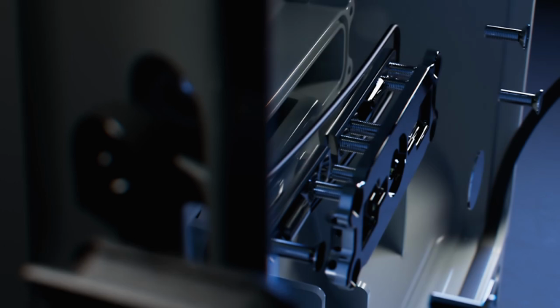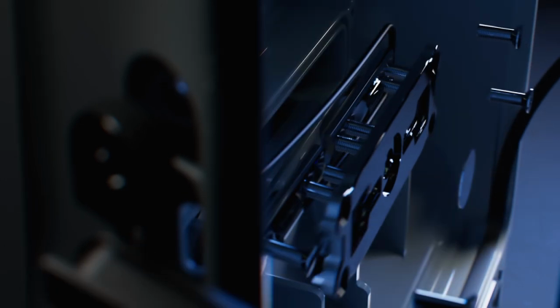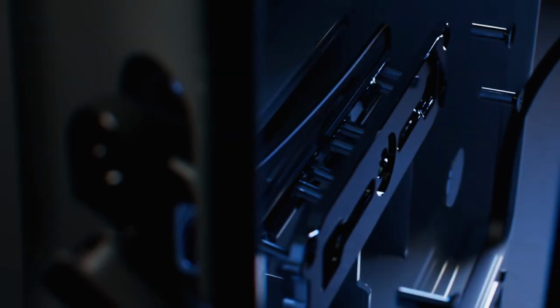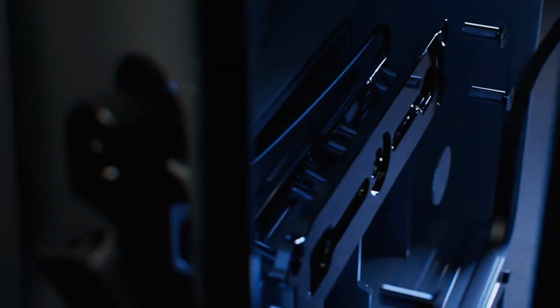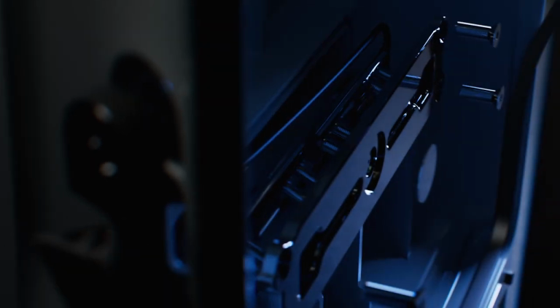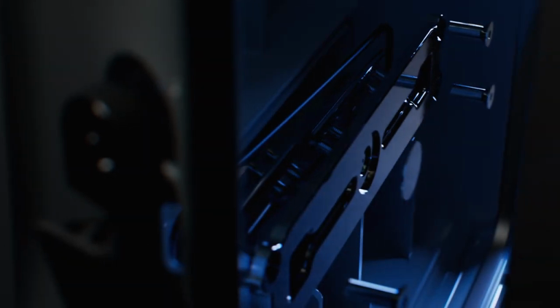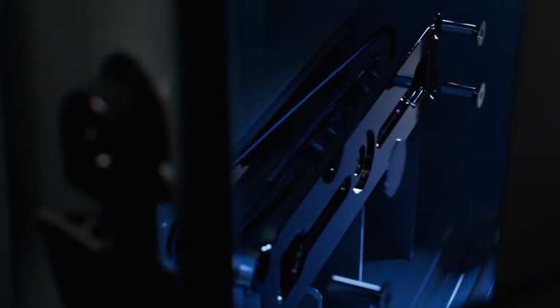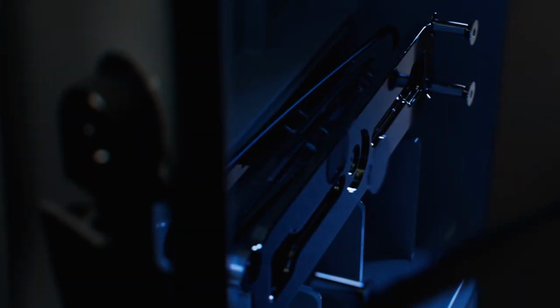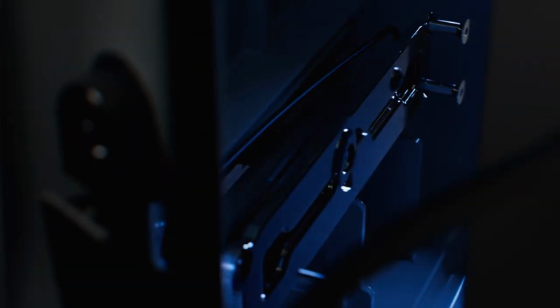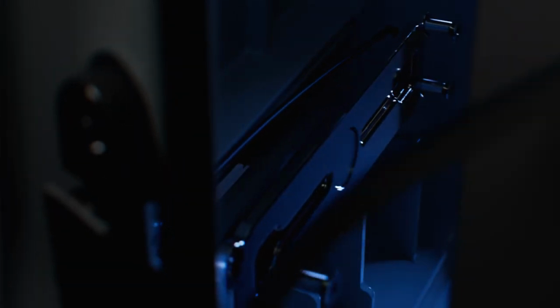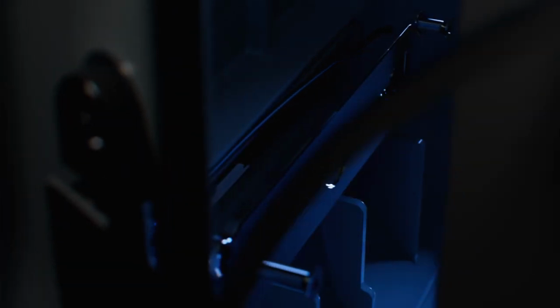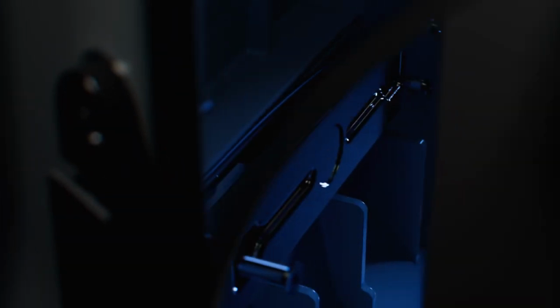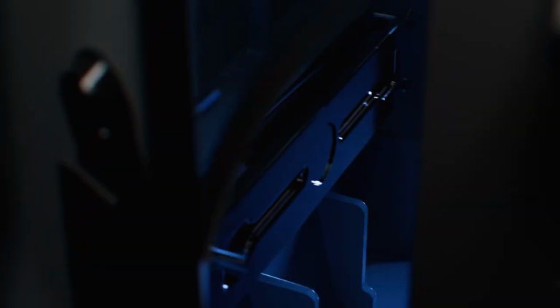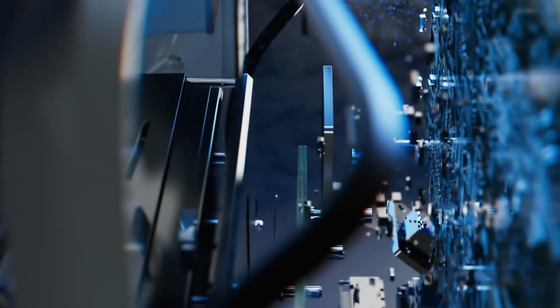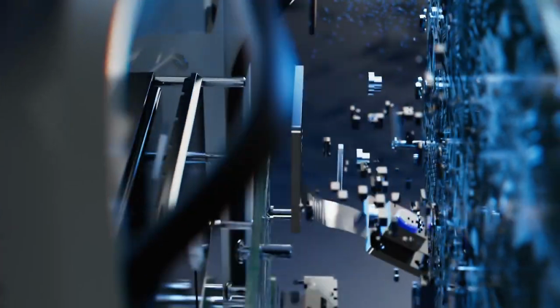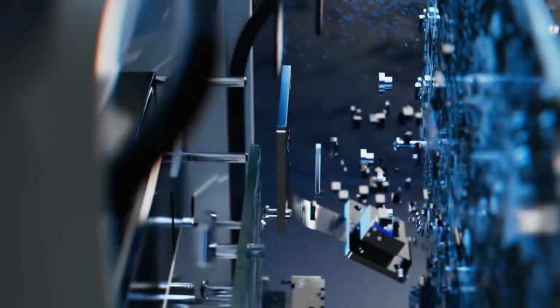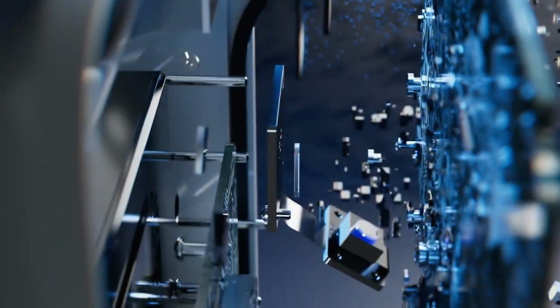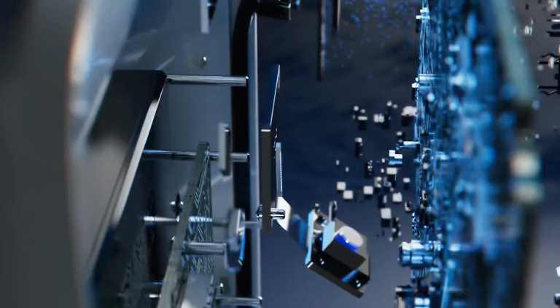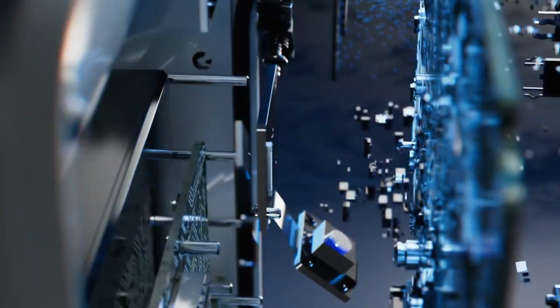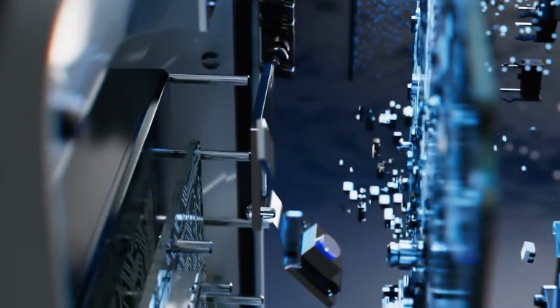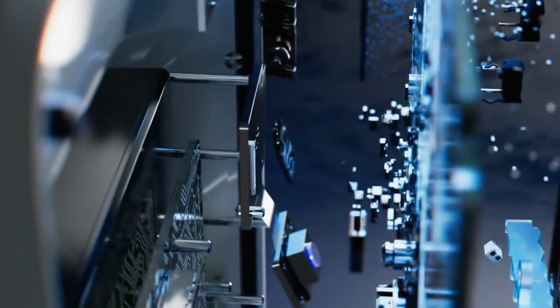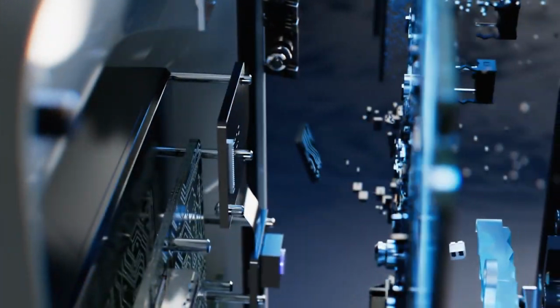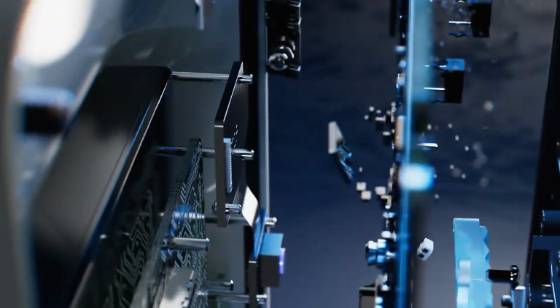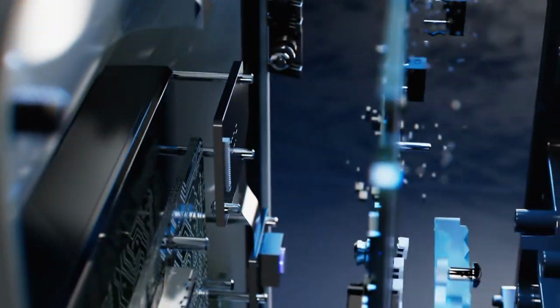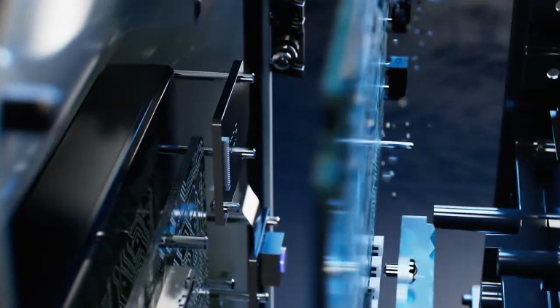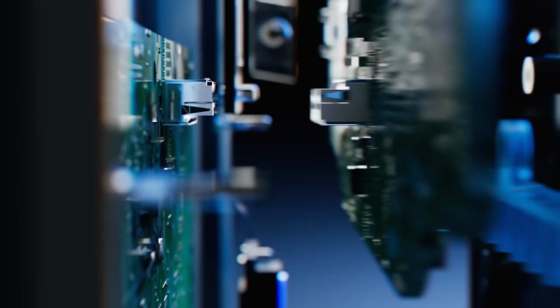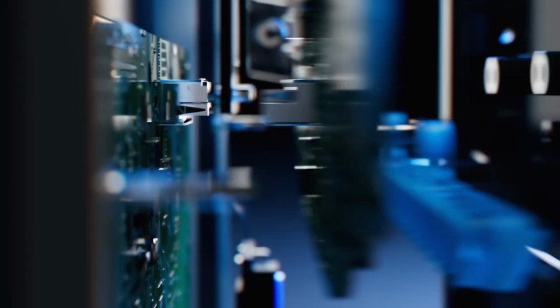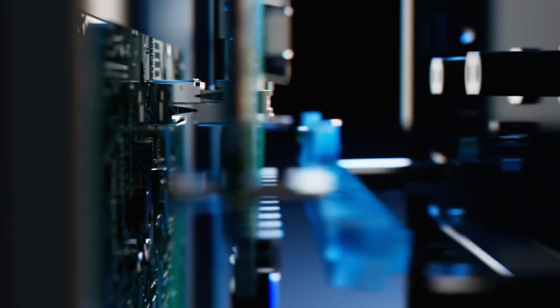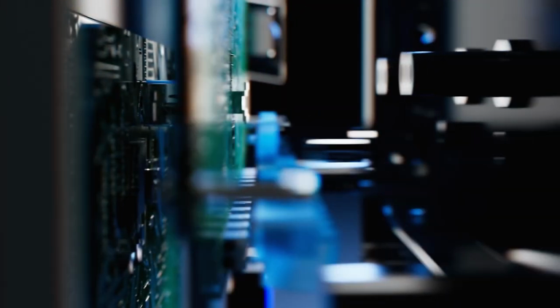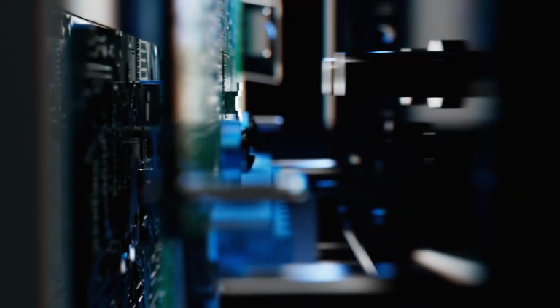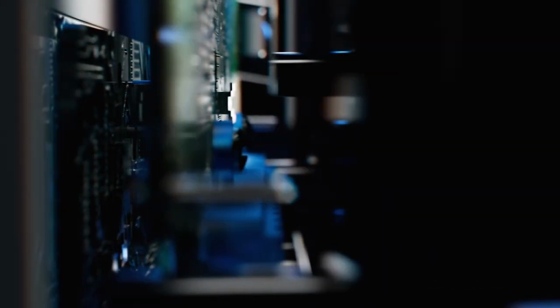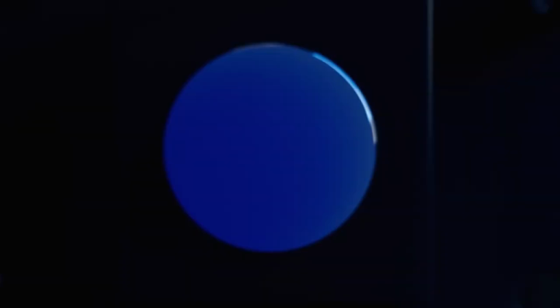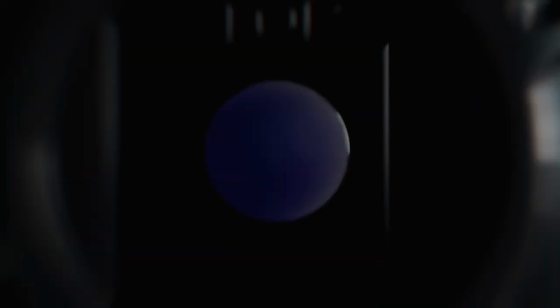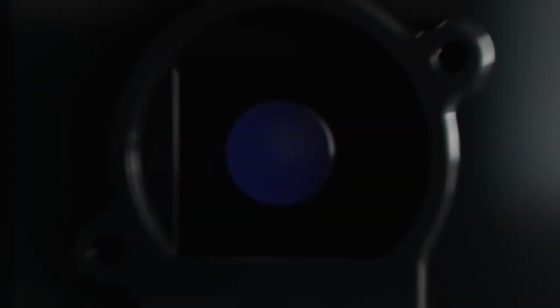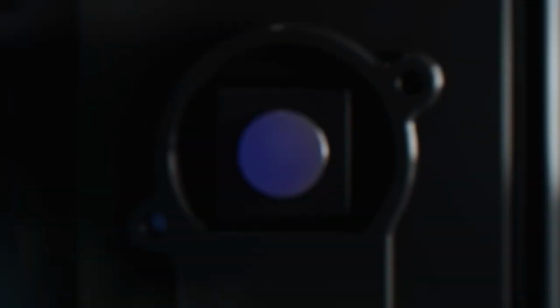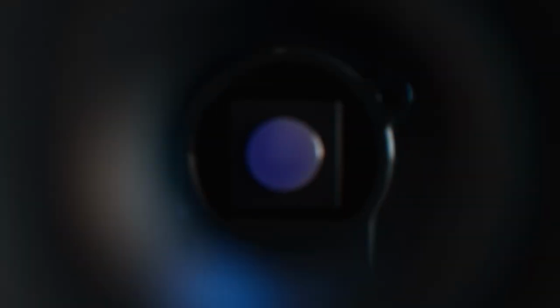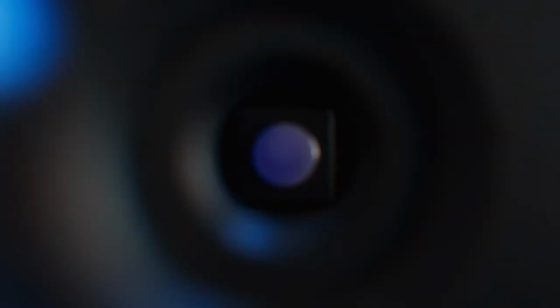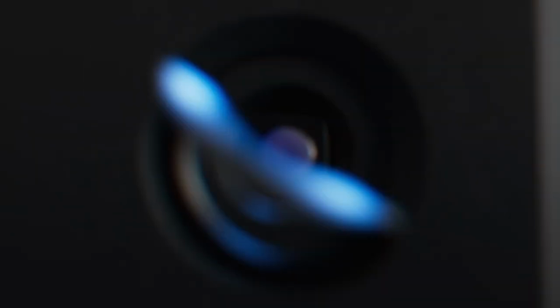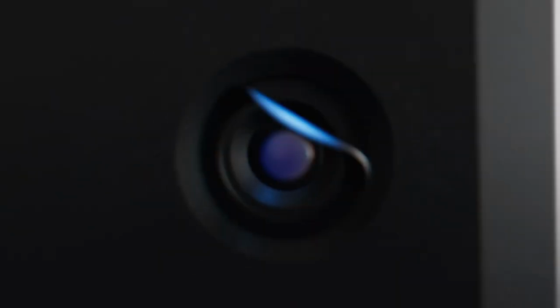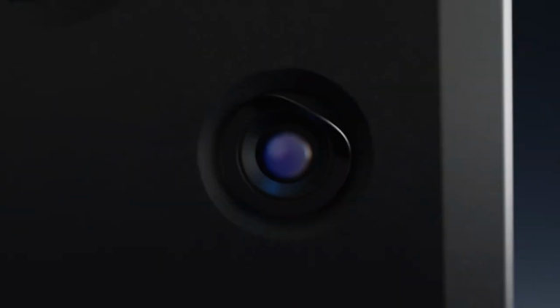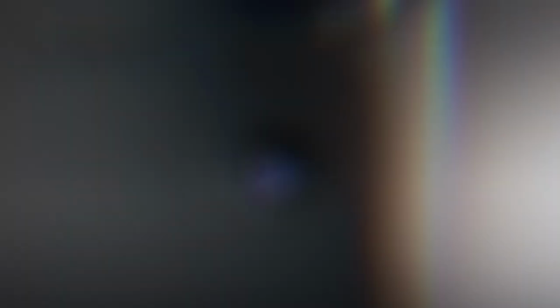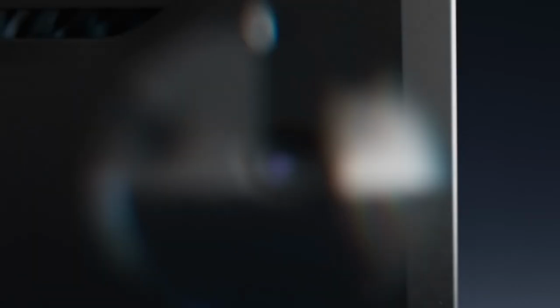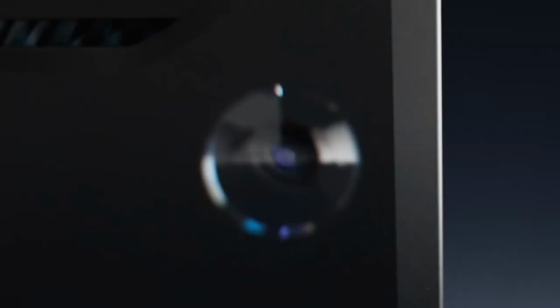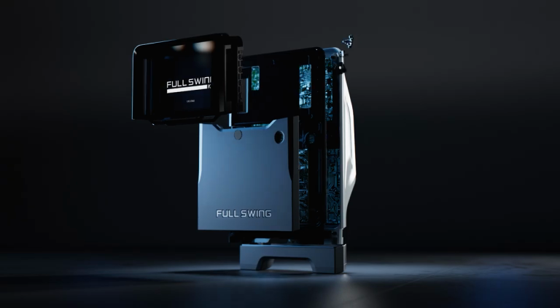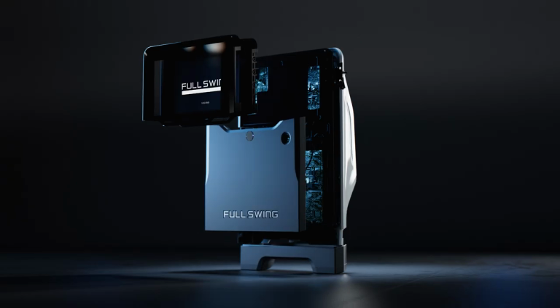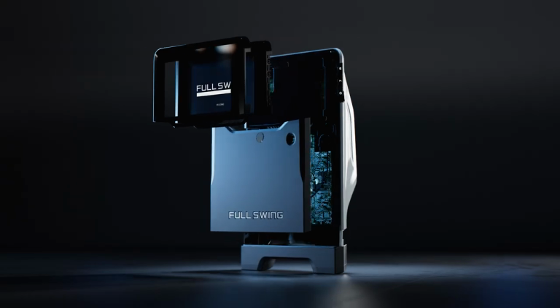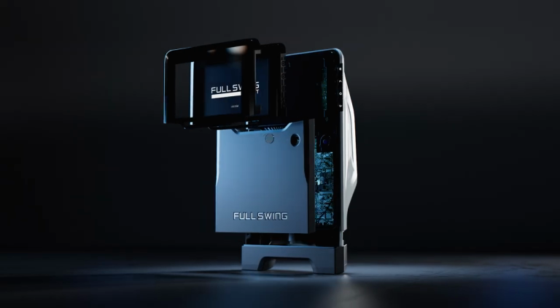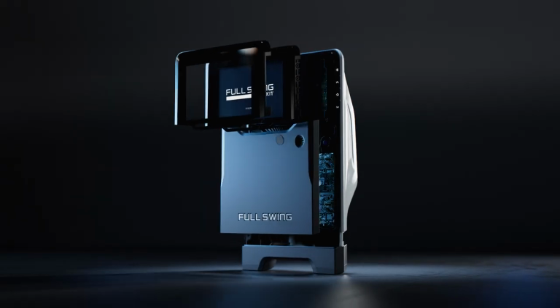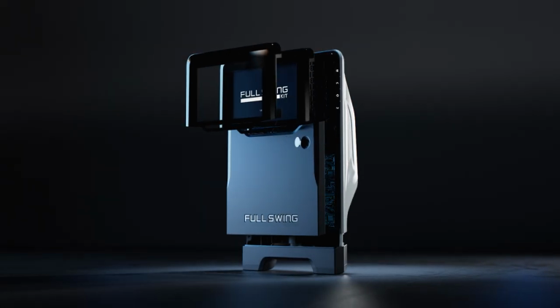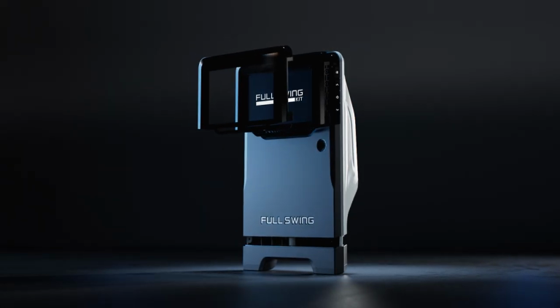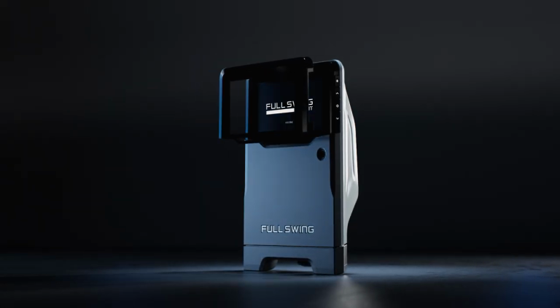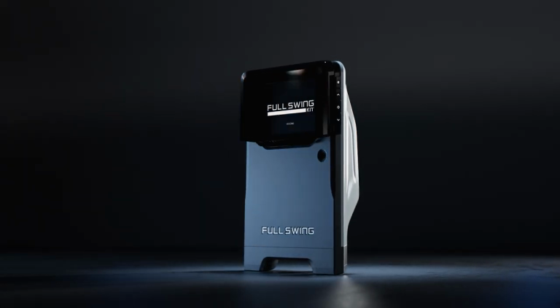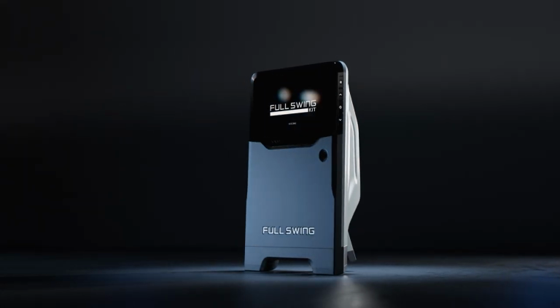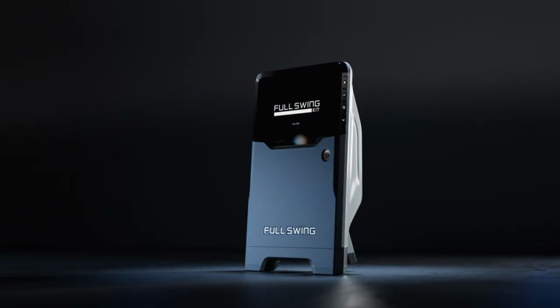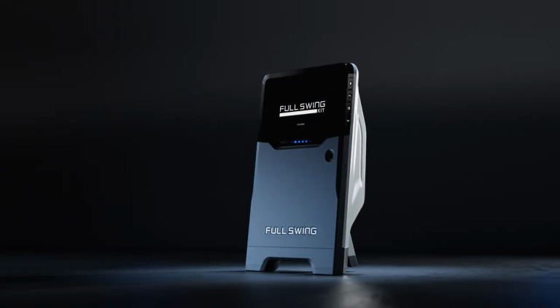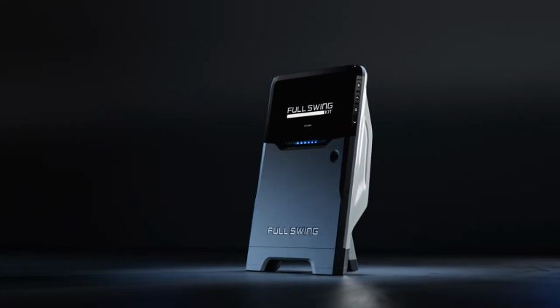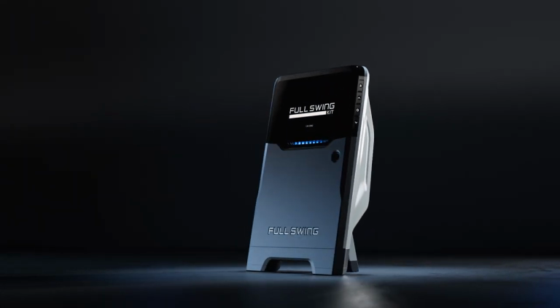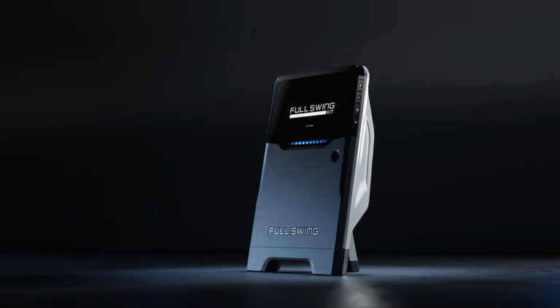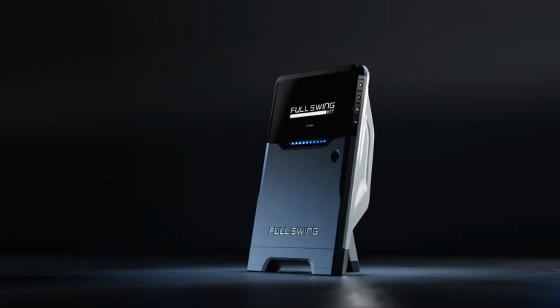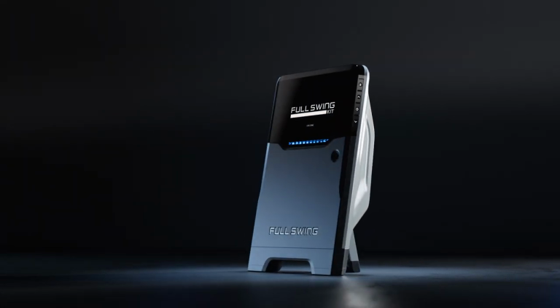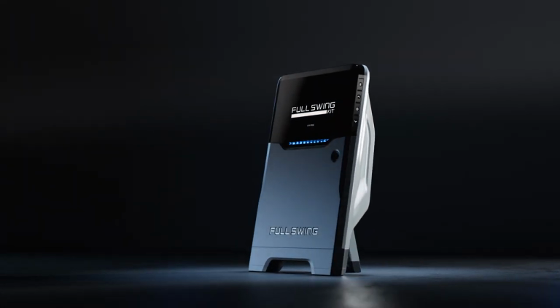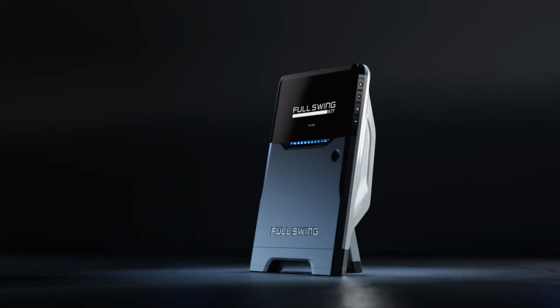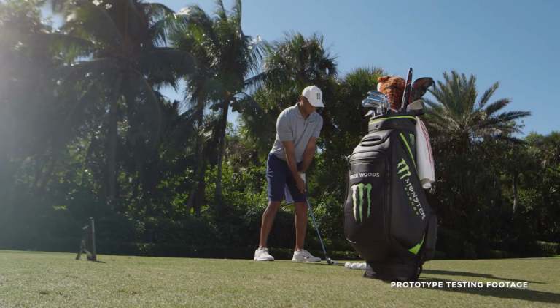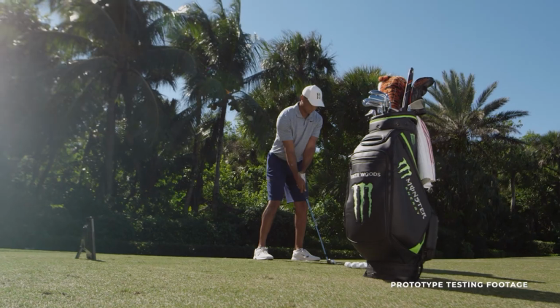Introducing the only launch monitor tested and trusted by Tiger Woods. Meet the new standard of excellence with the Full Swing Kit.